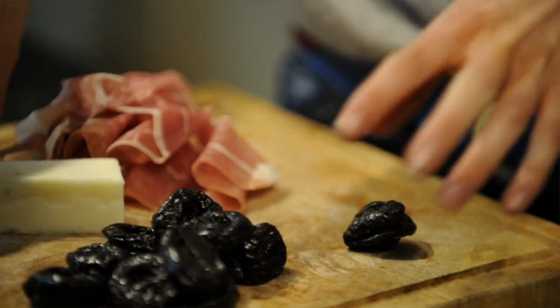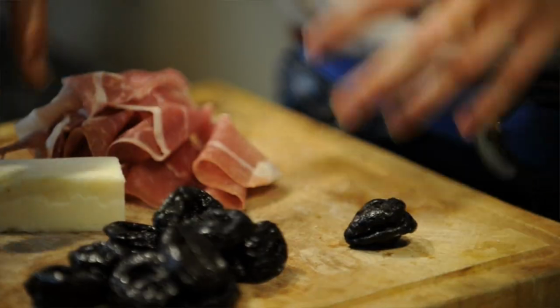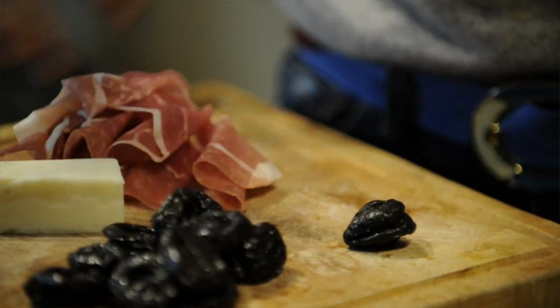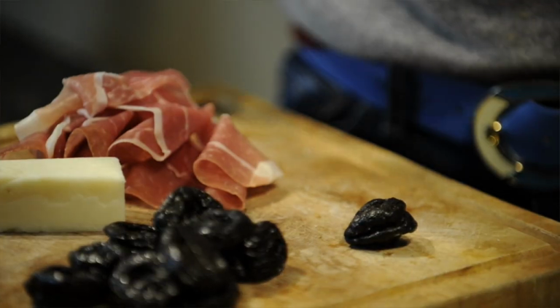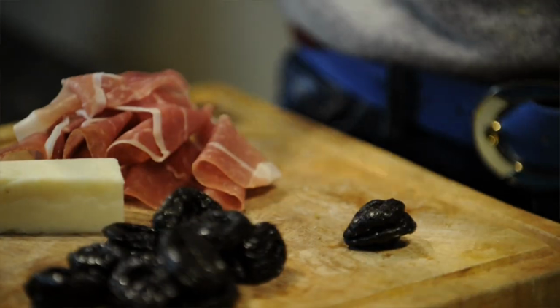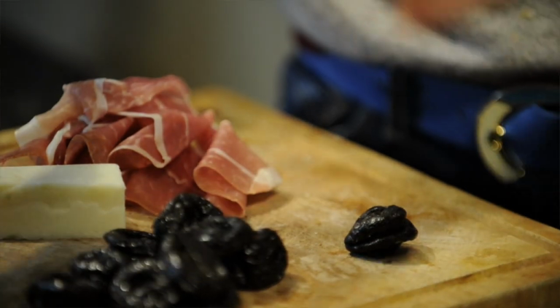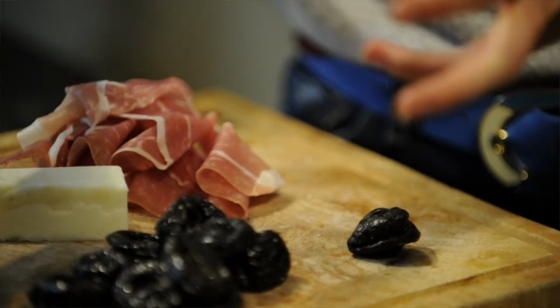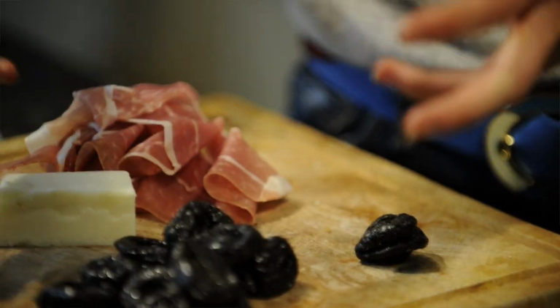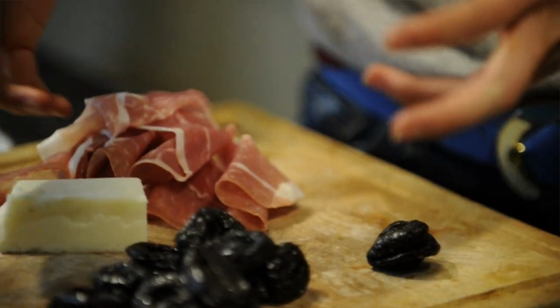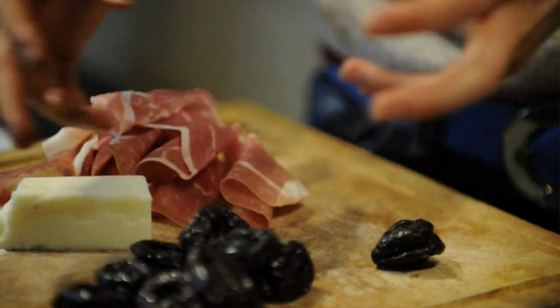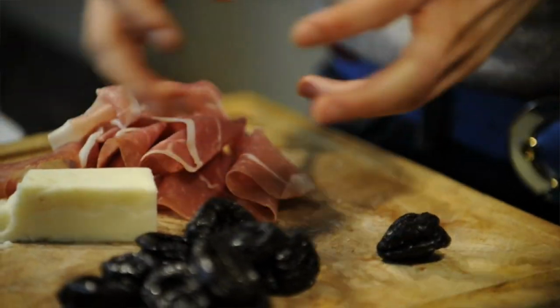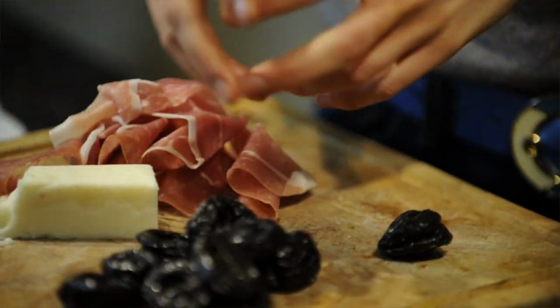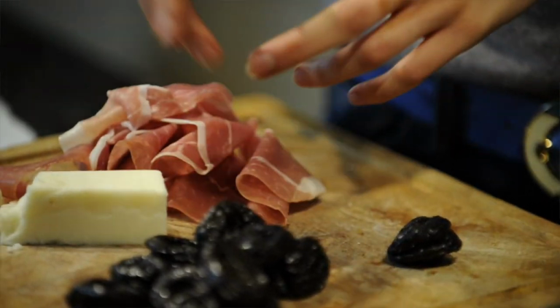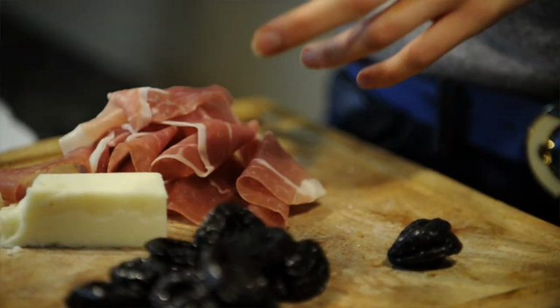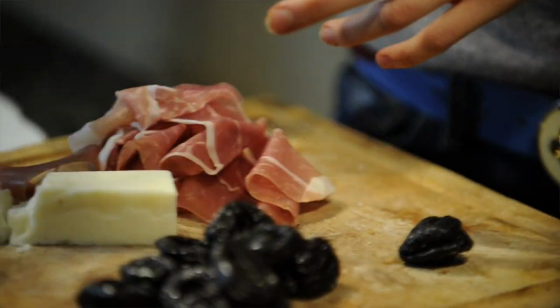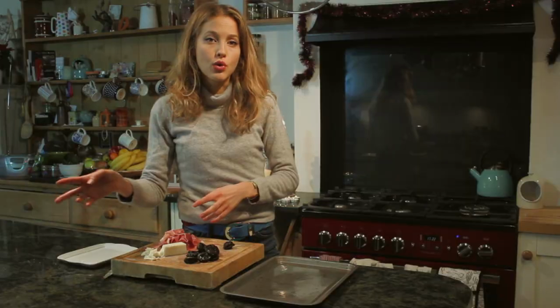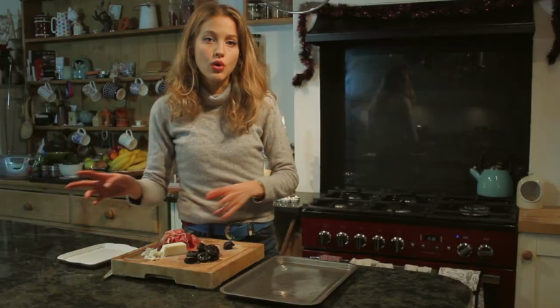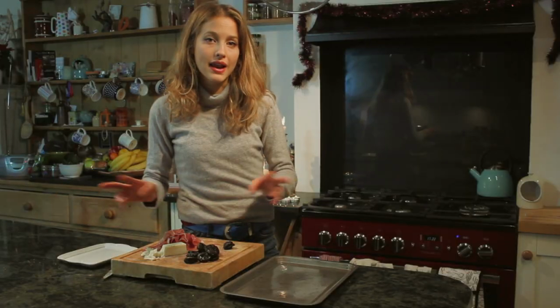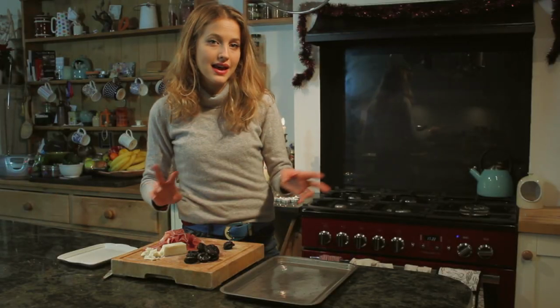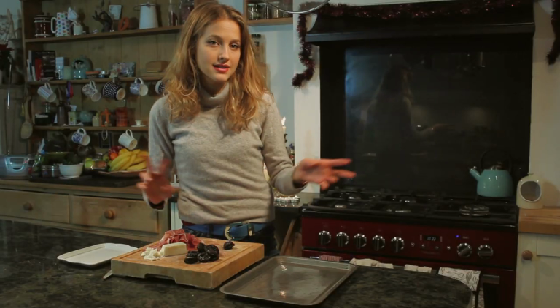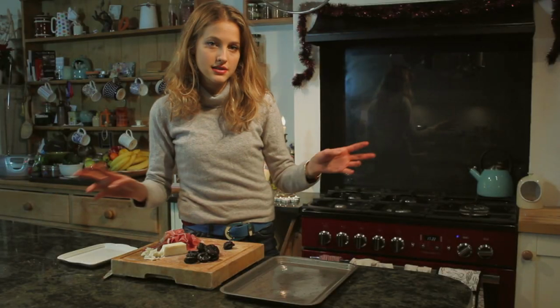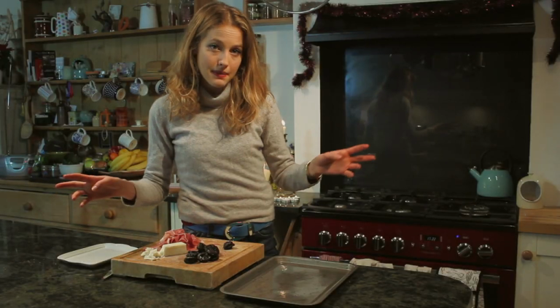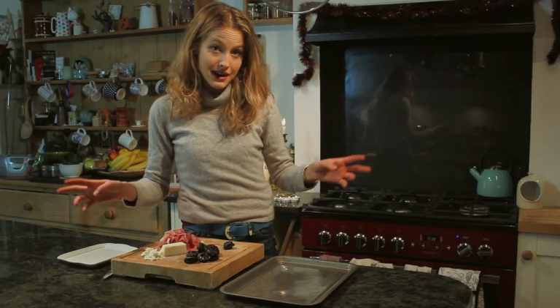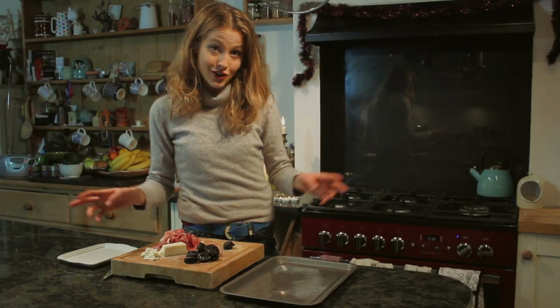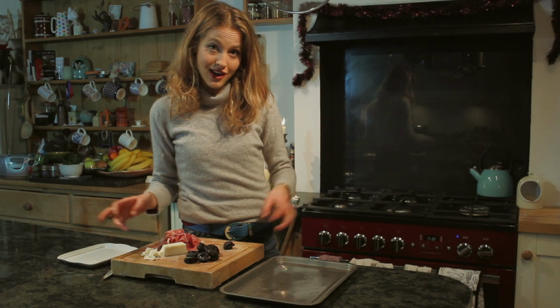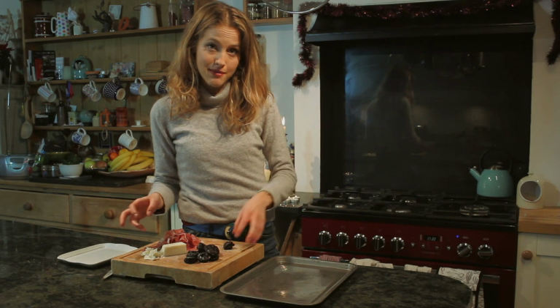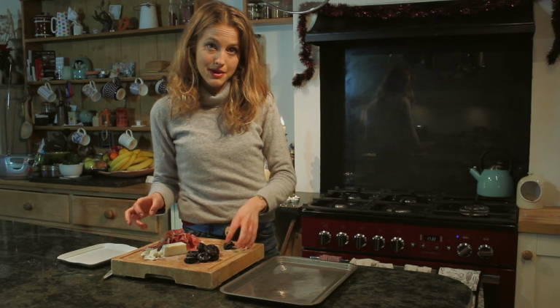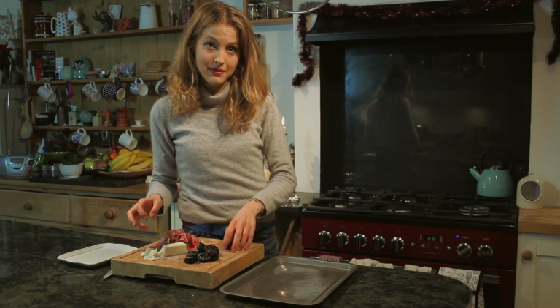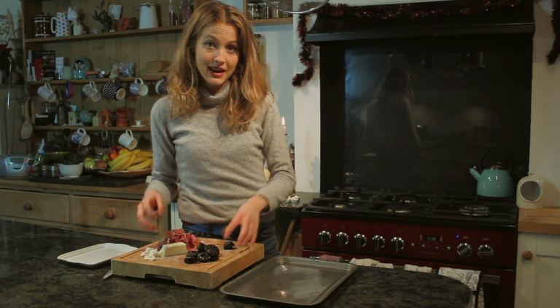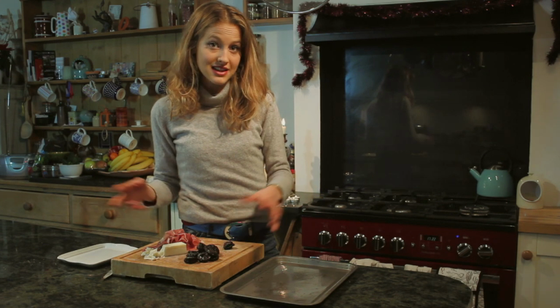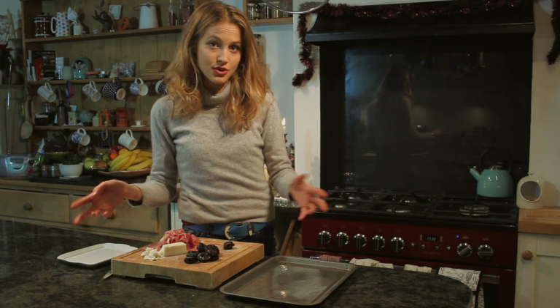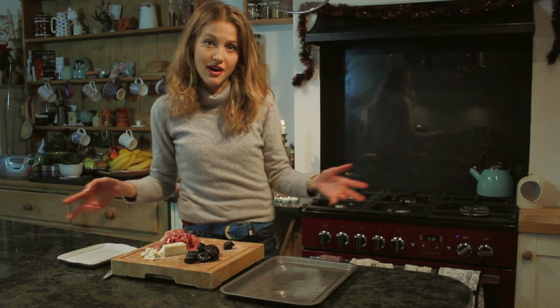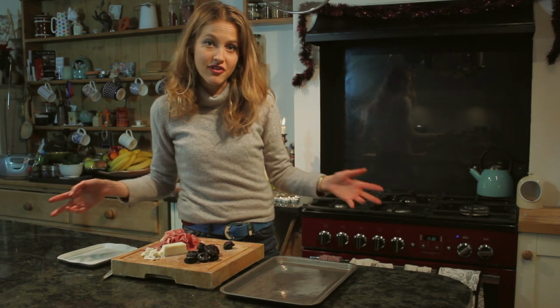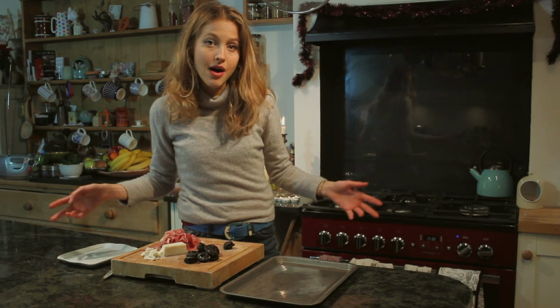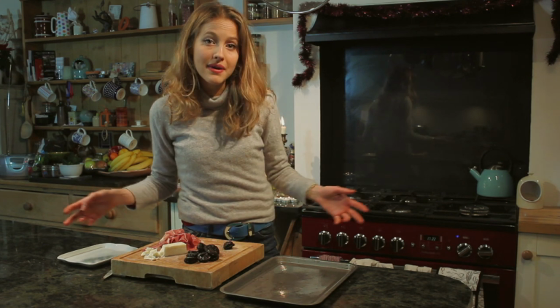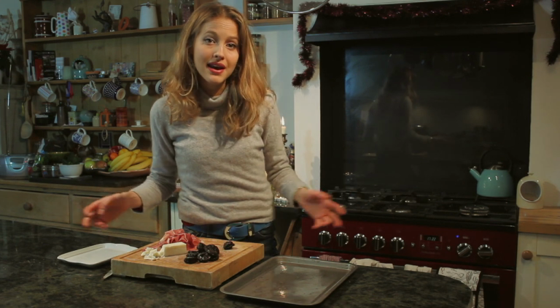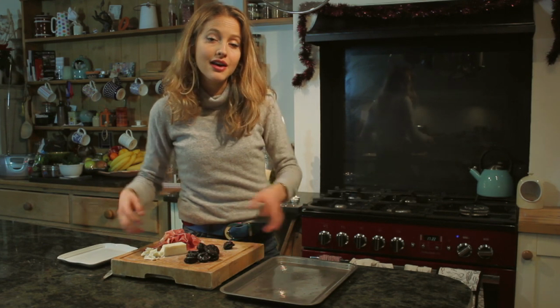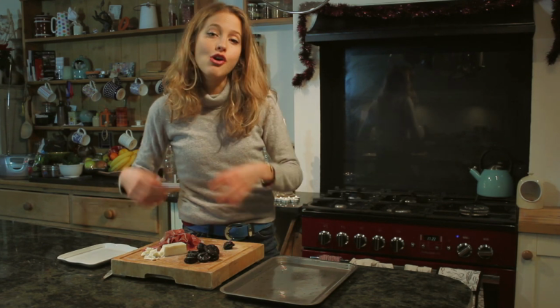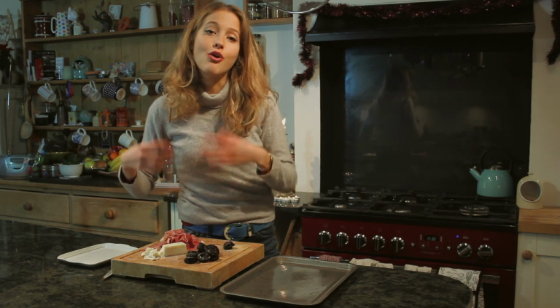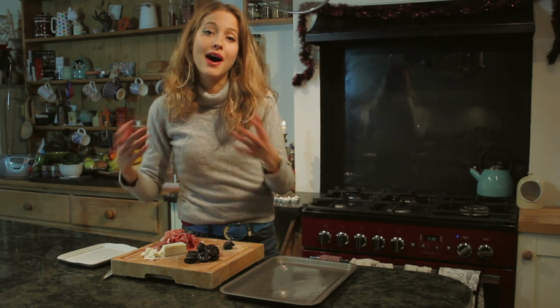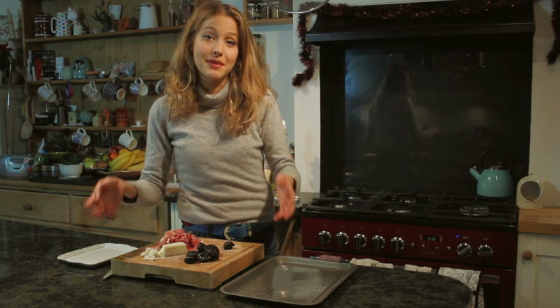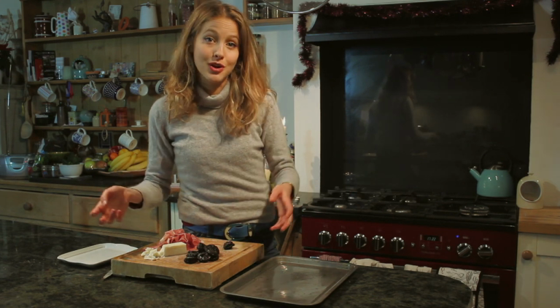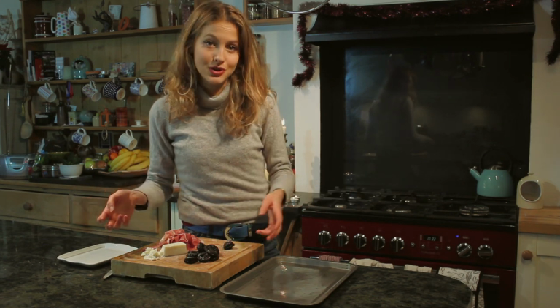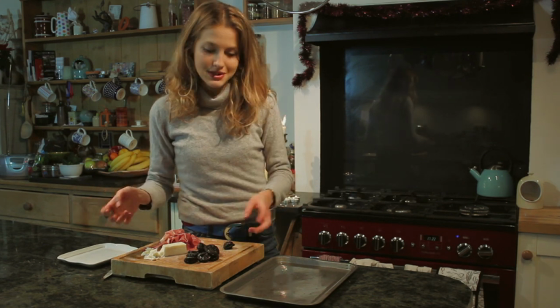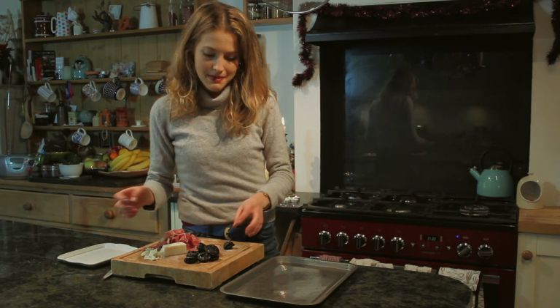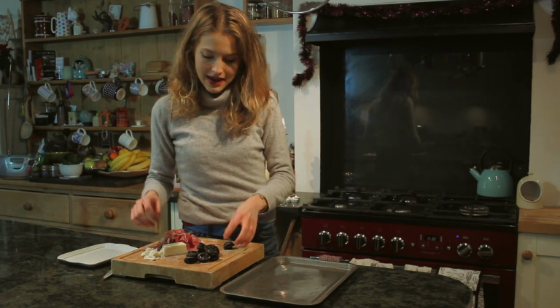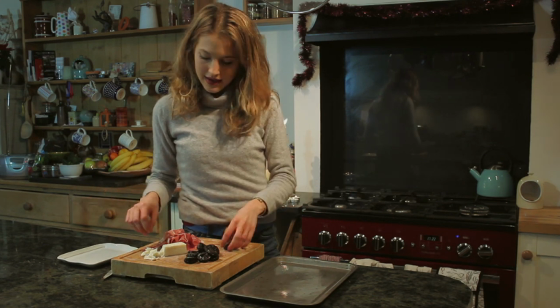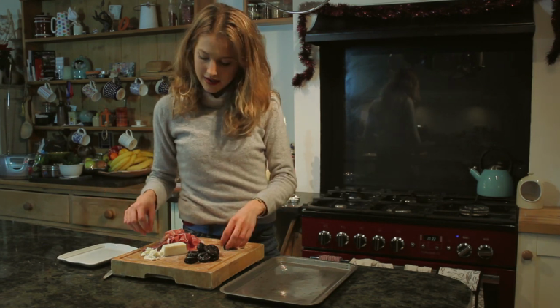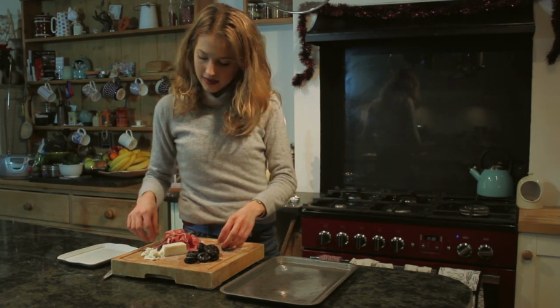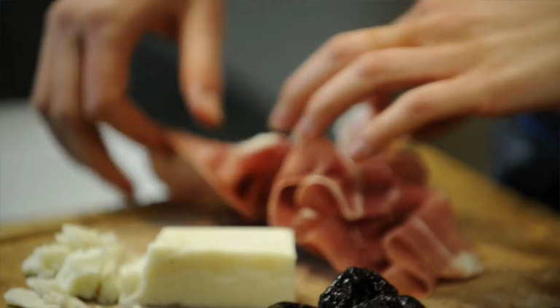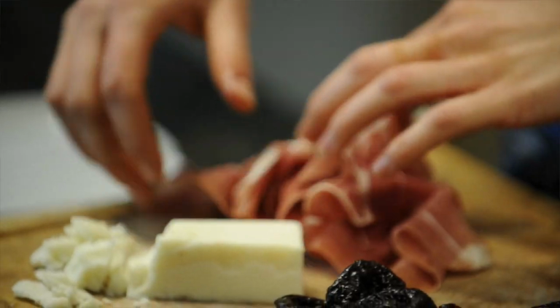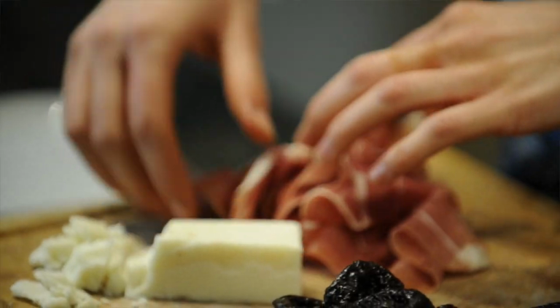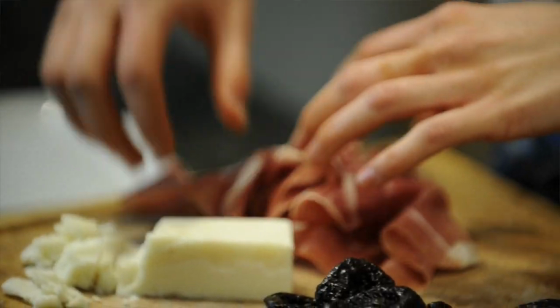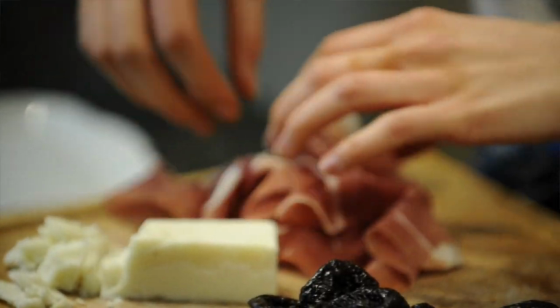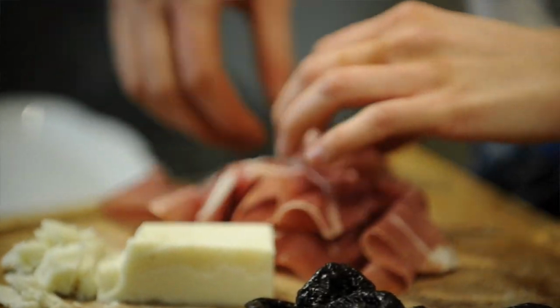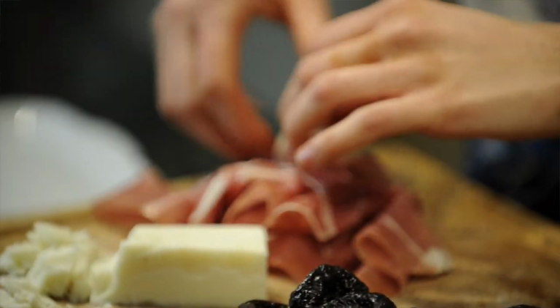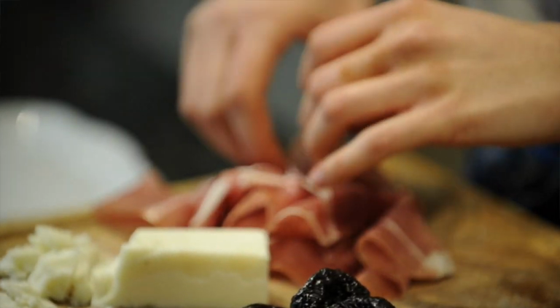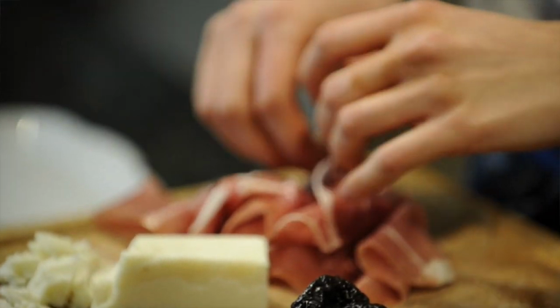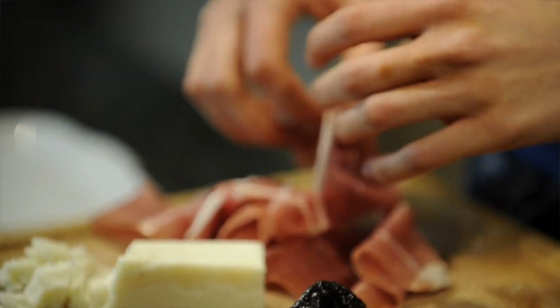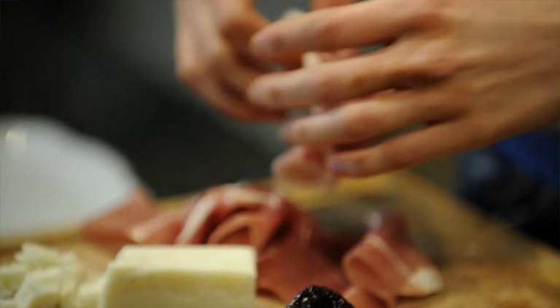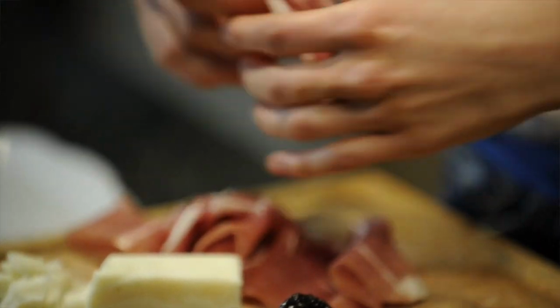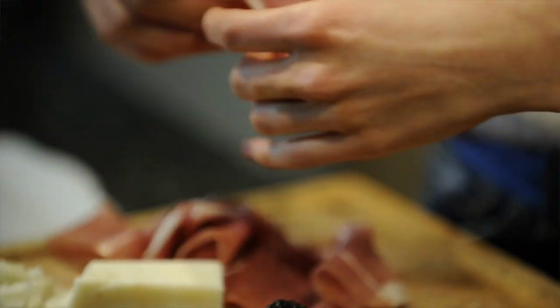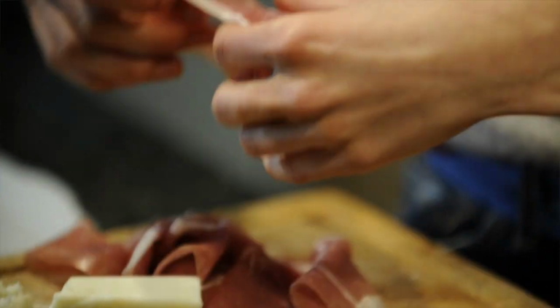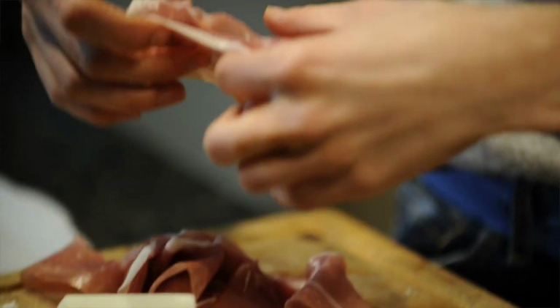That's about the right quantity, but you can double the recipe, make more or less, depending on how many guests you have coming or how many you want to make. So then I take my parma ham.